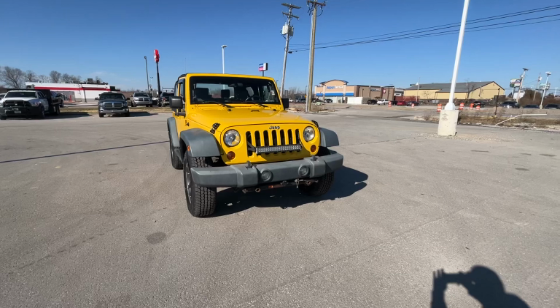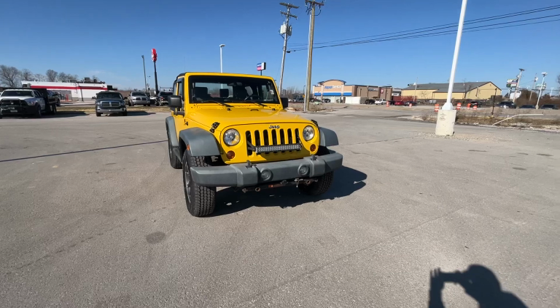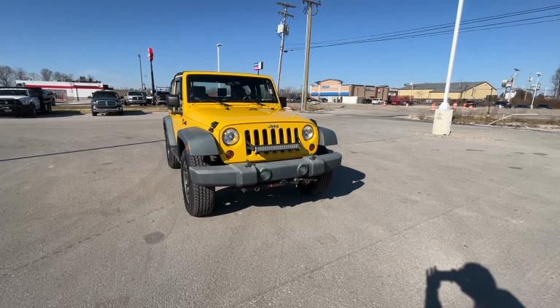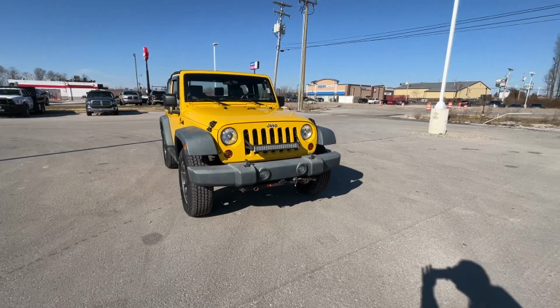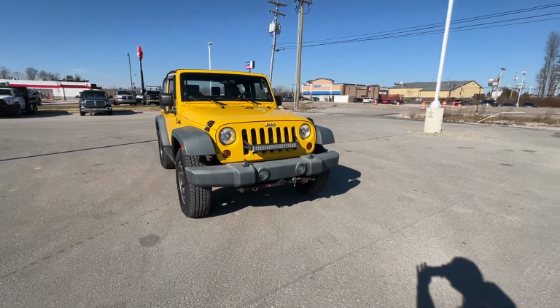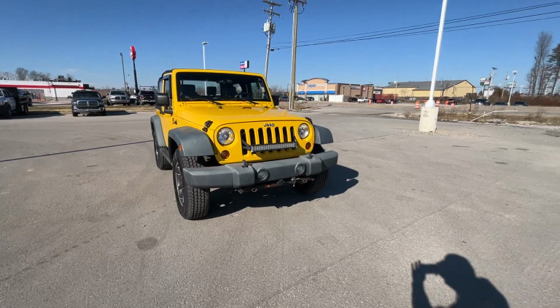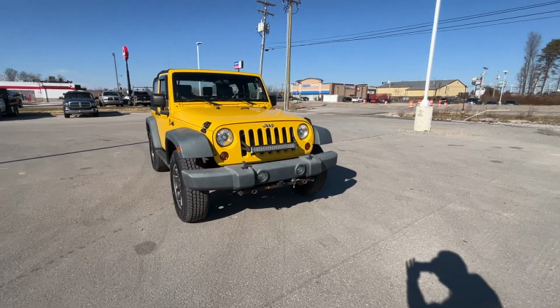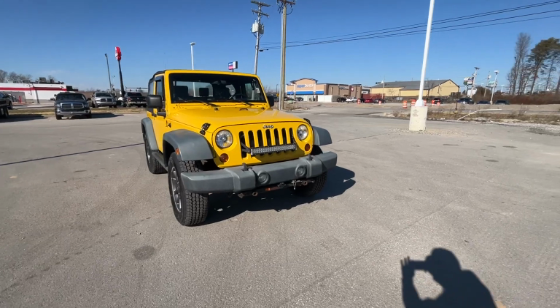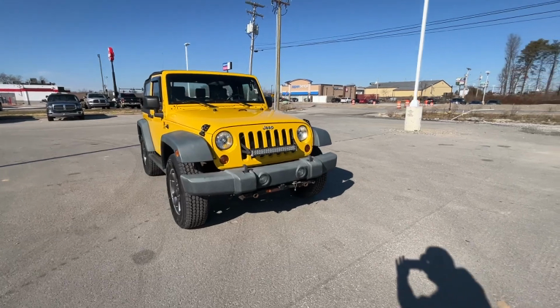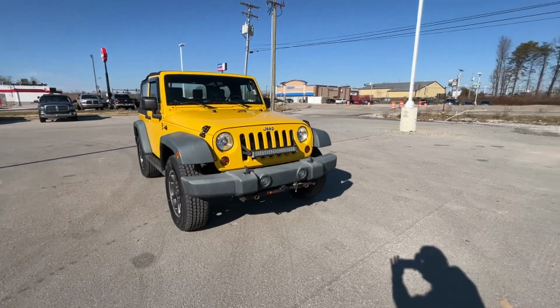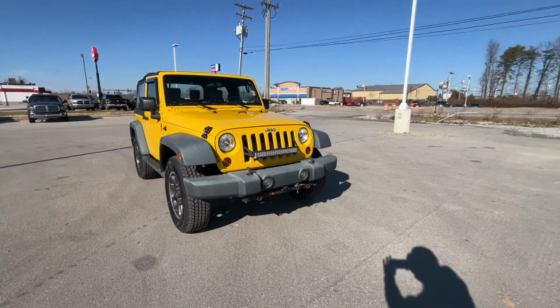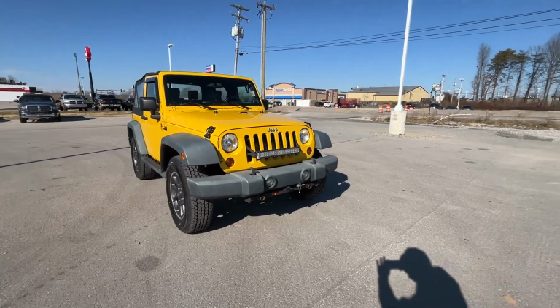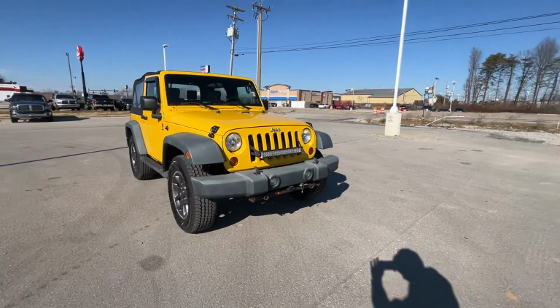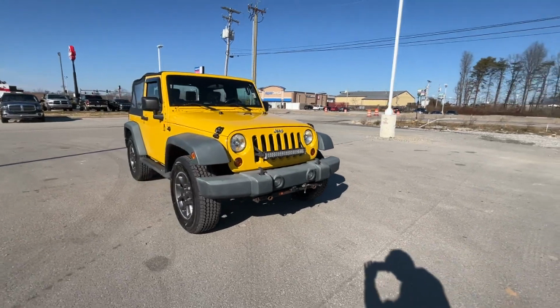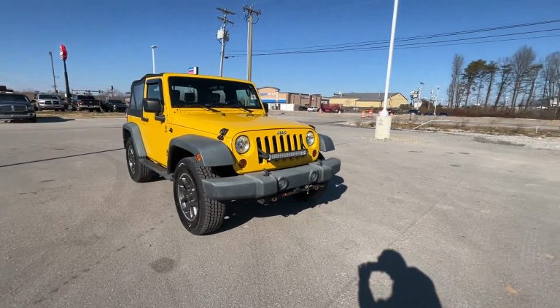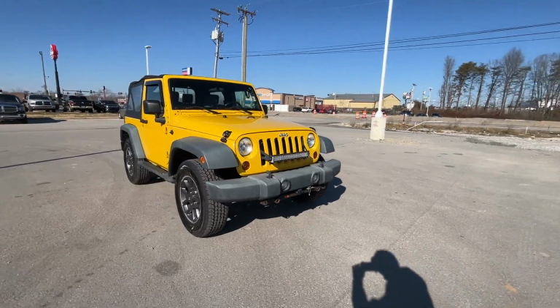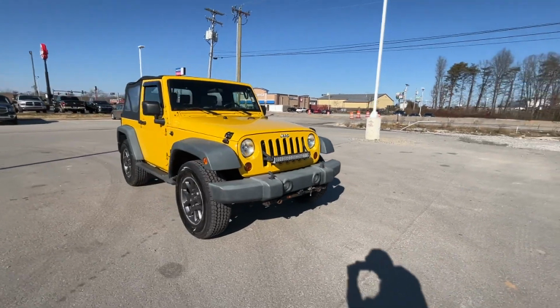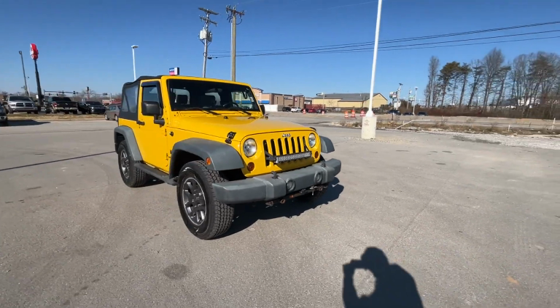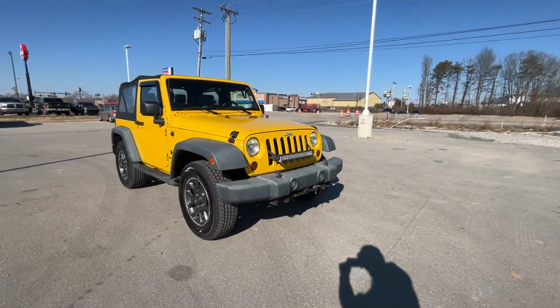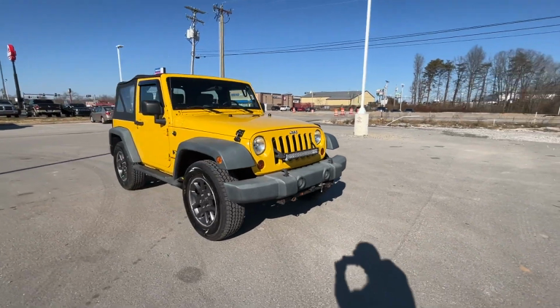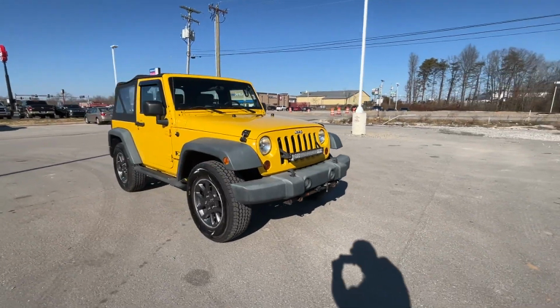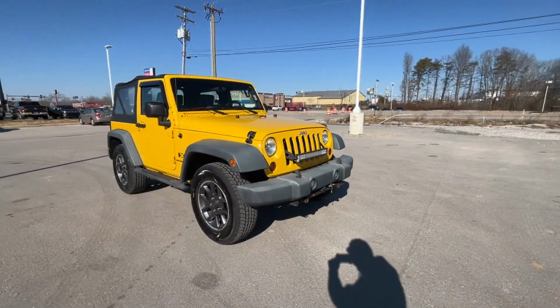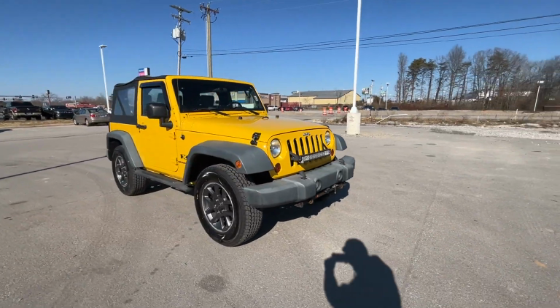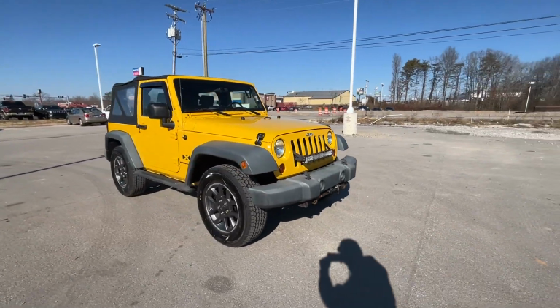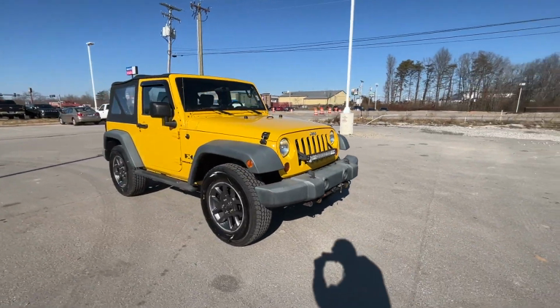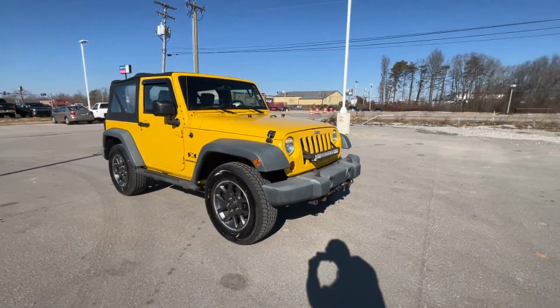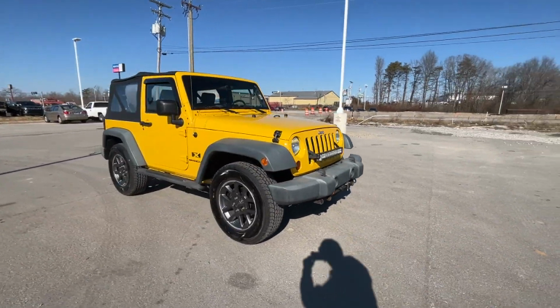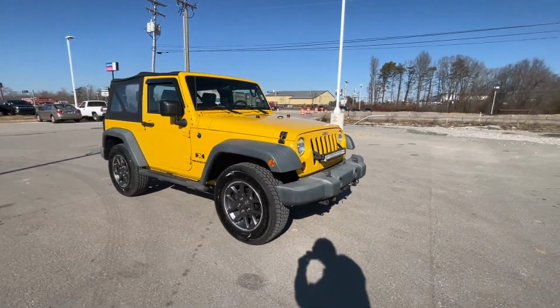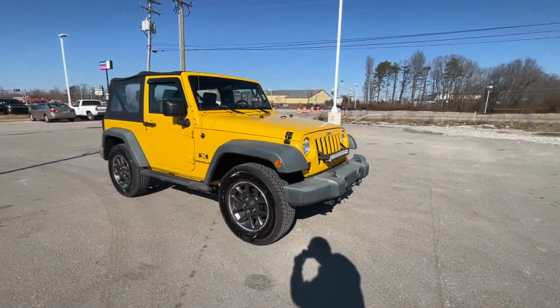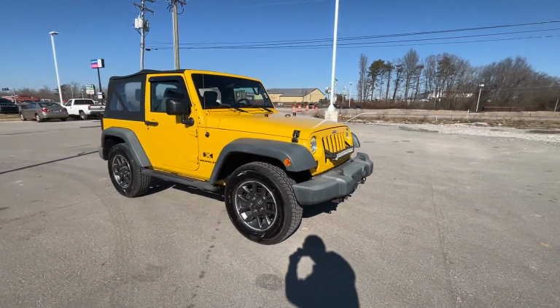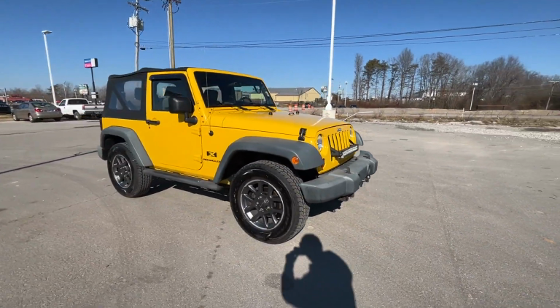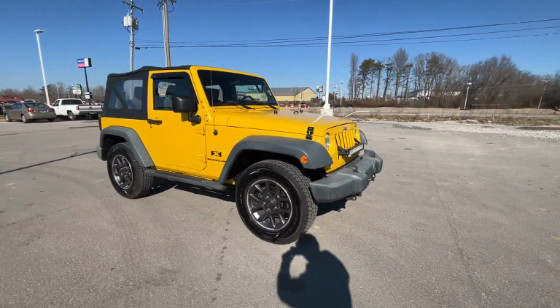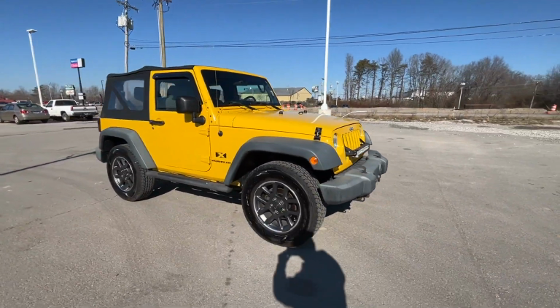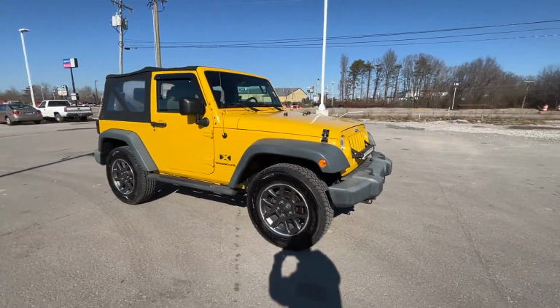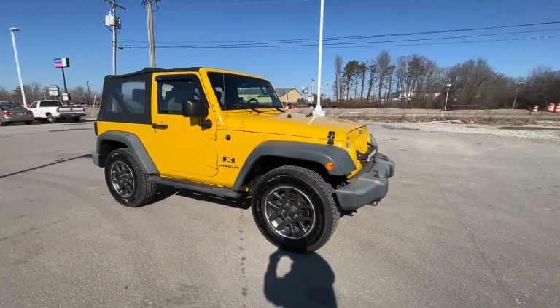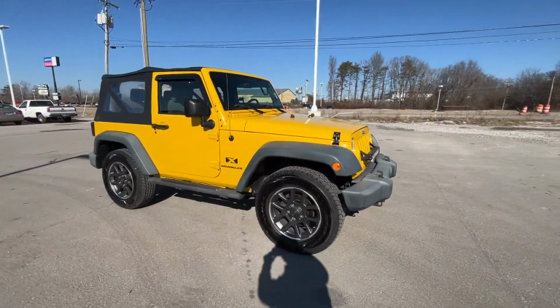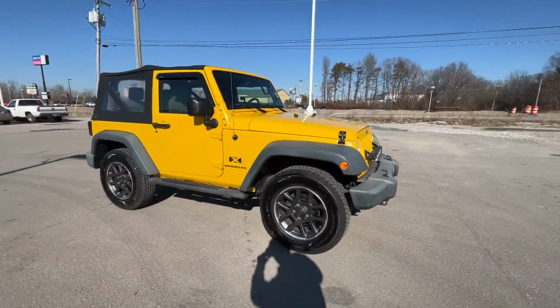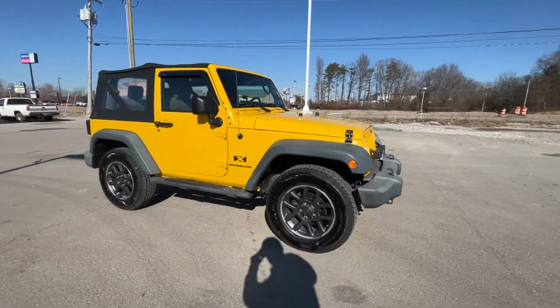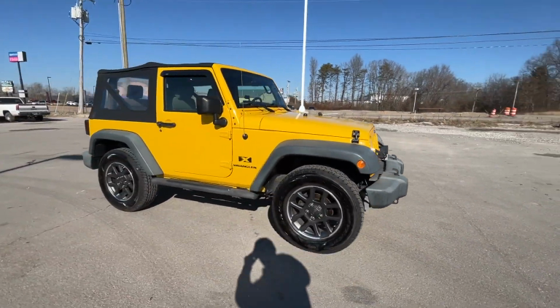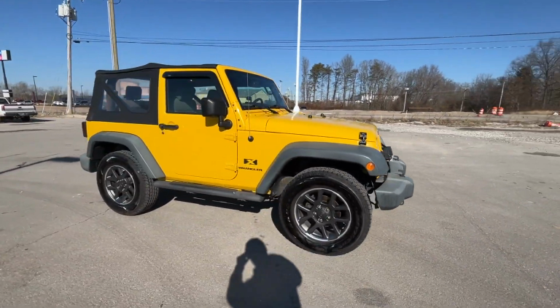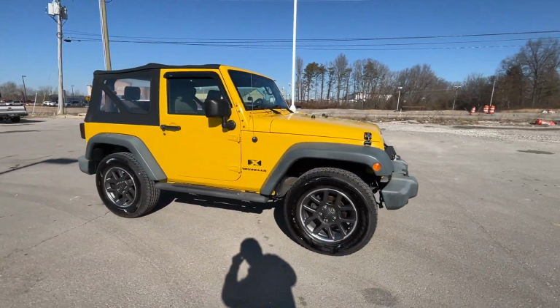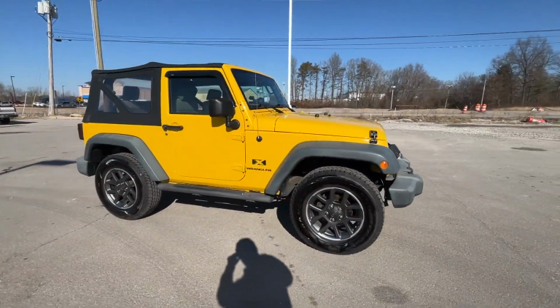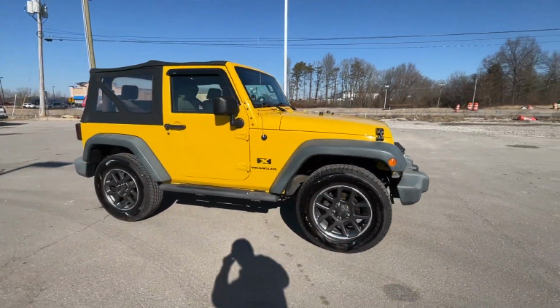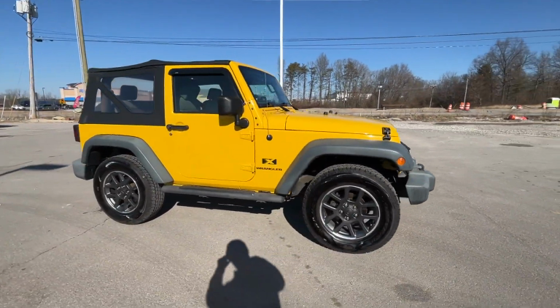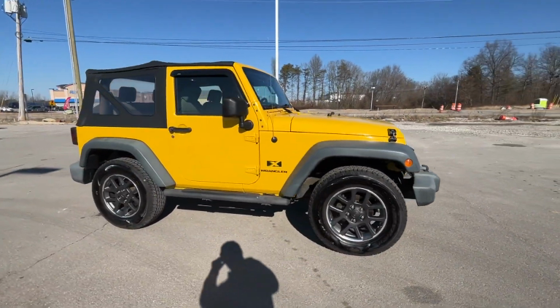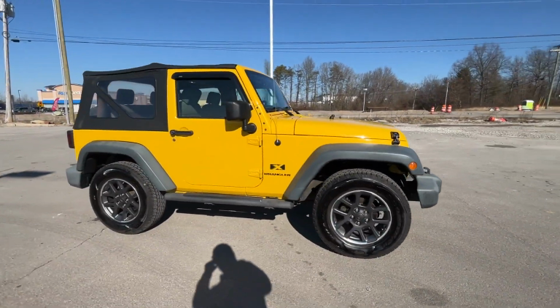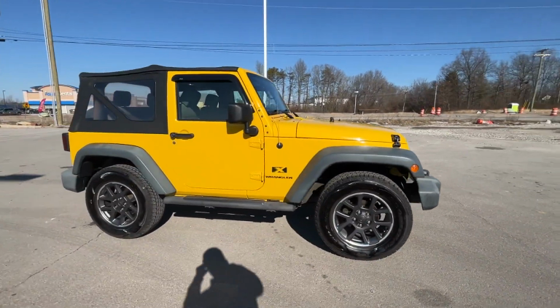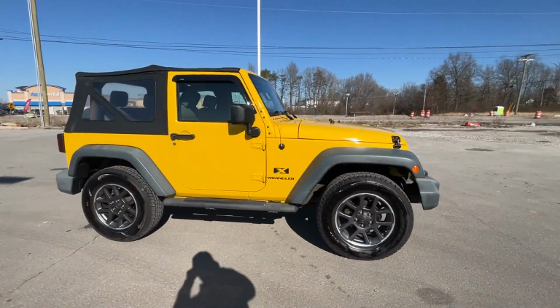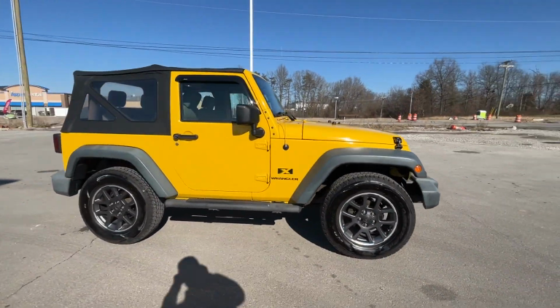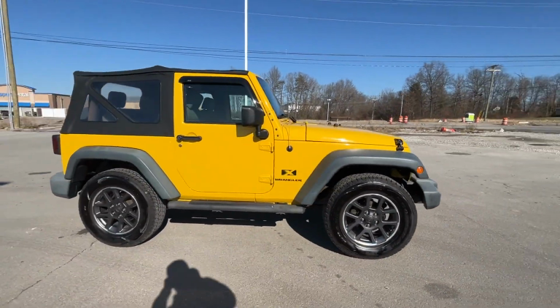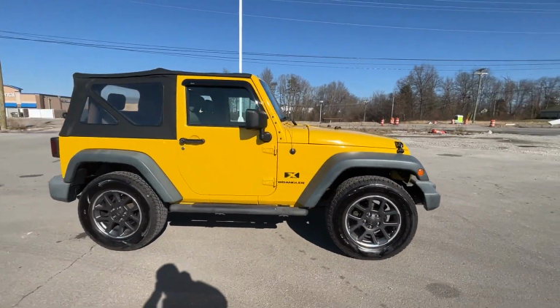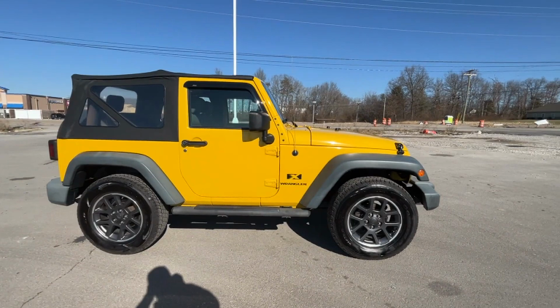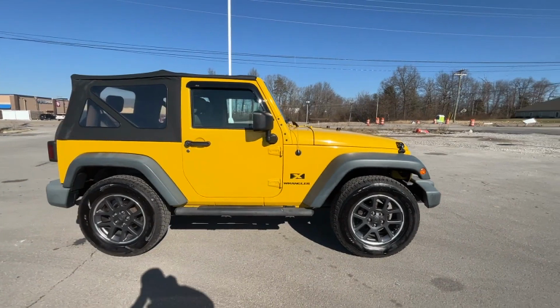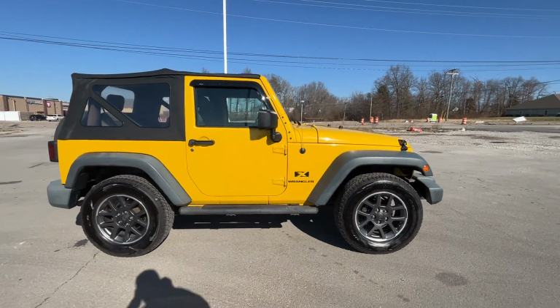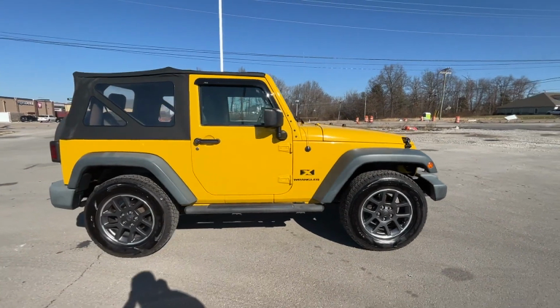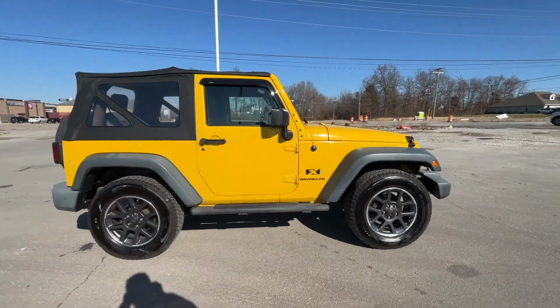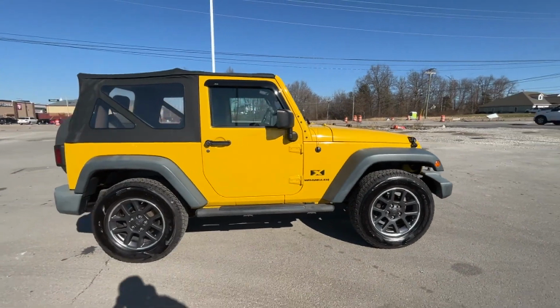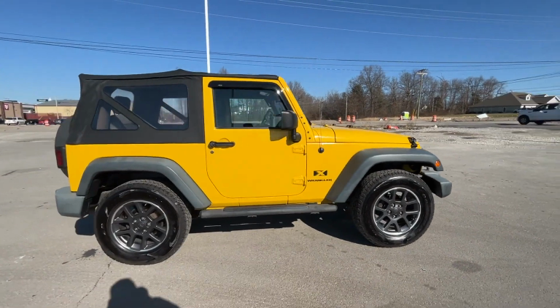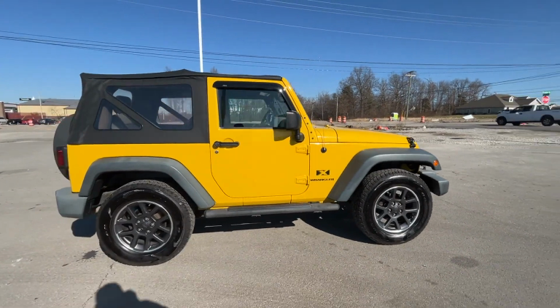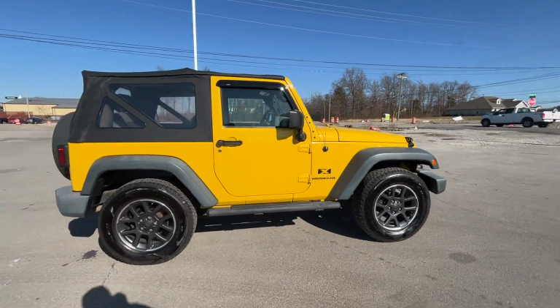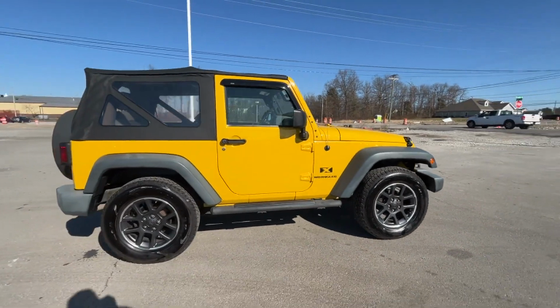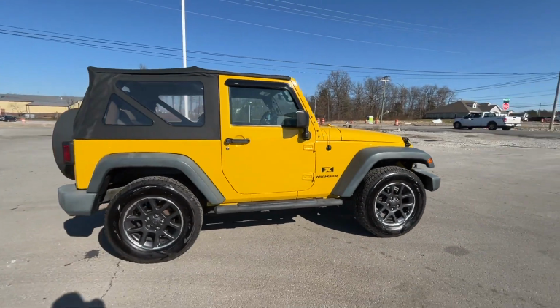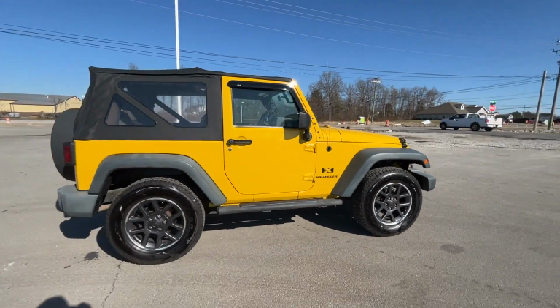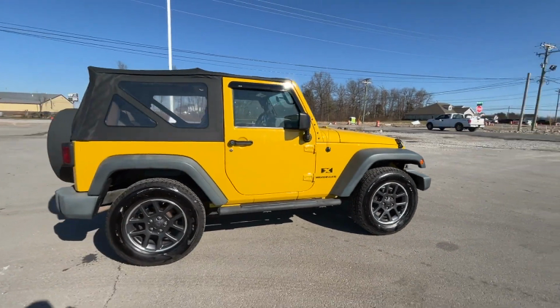2009 Jeep Wrangler. This SUV offers space as well as power and performance.